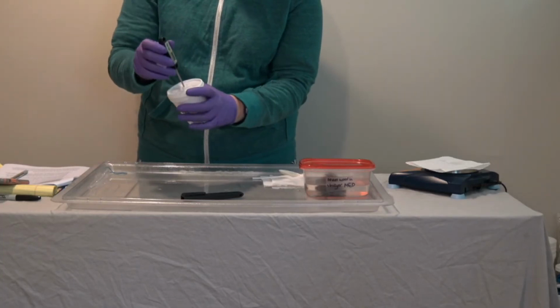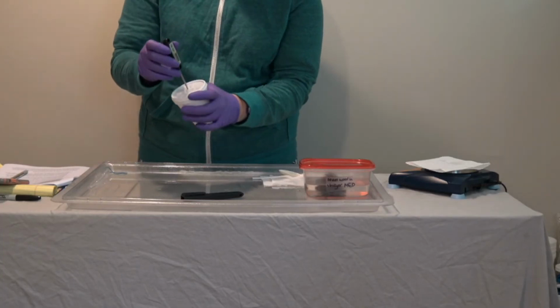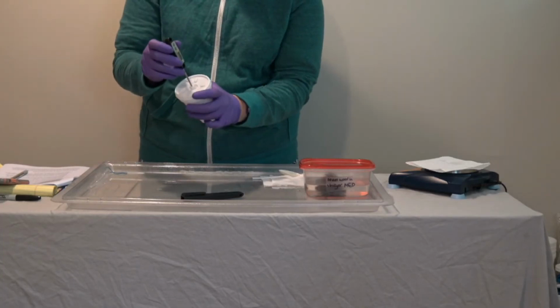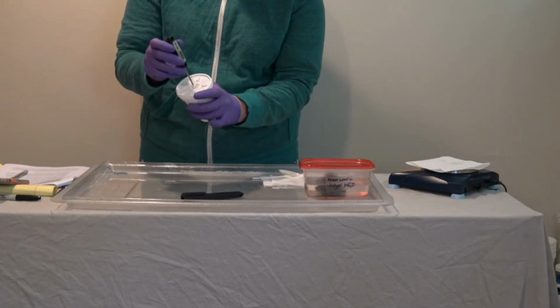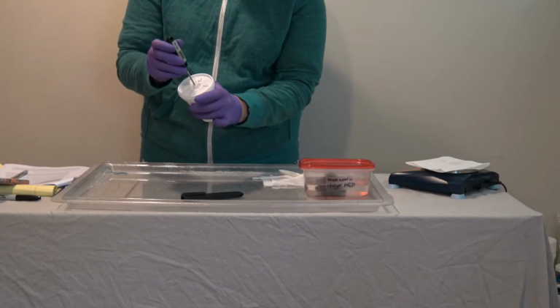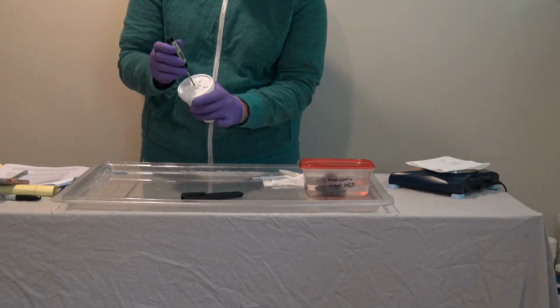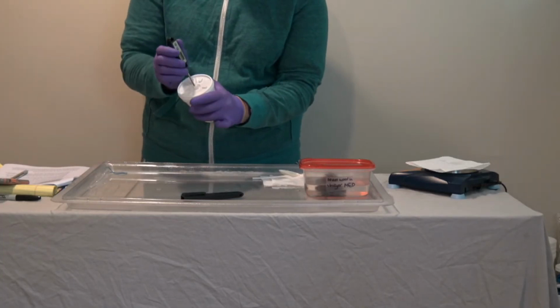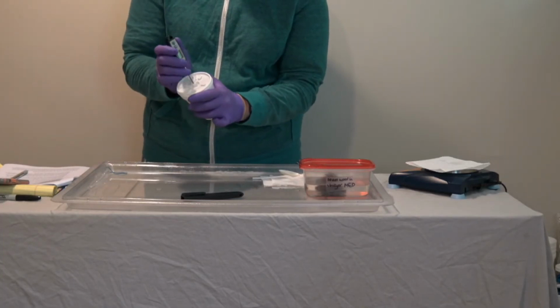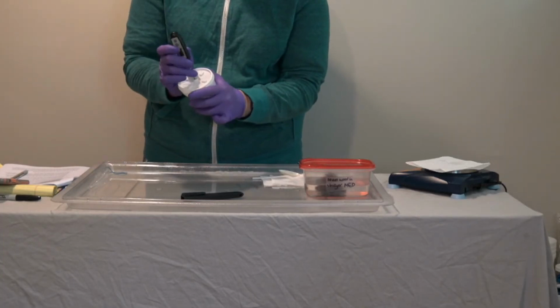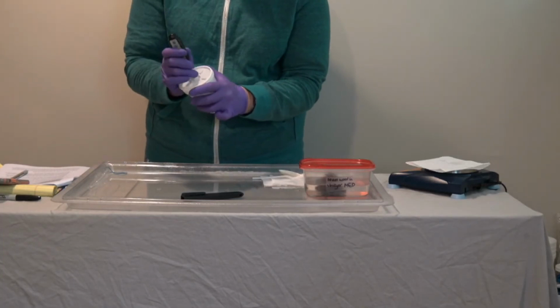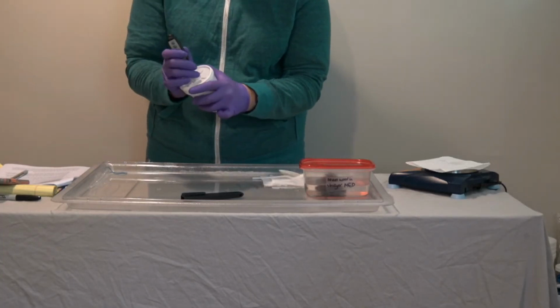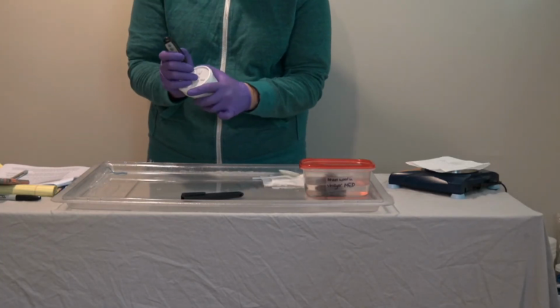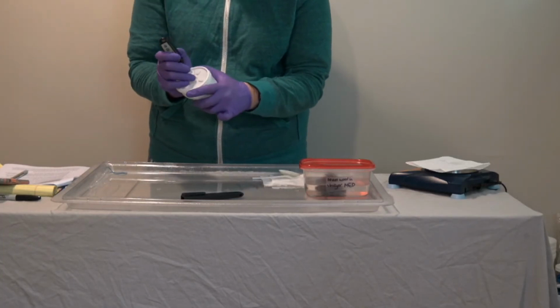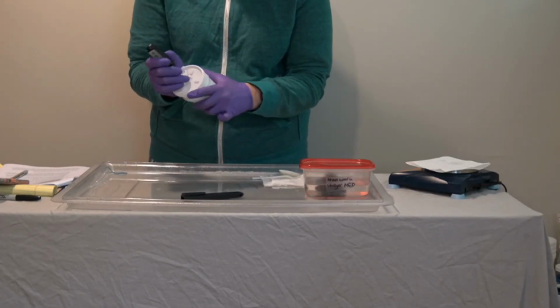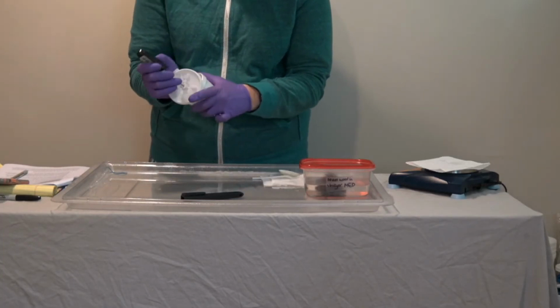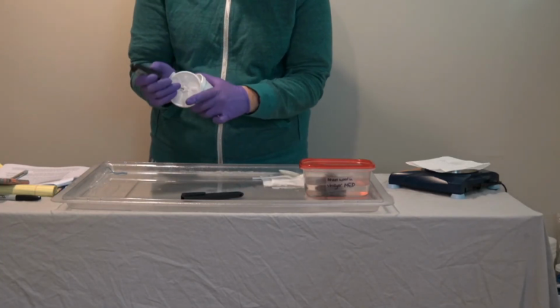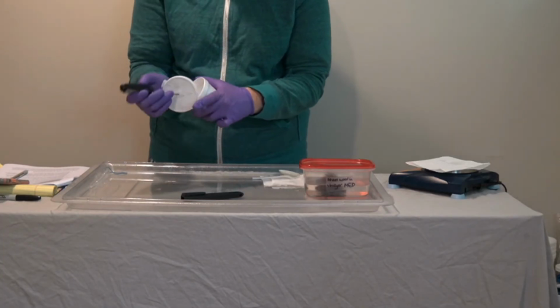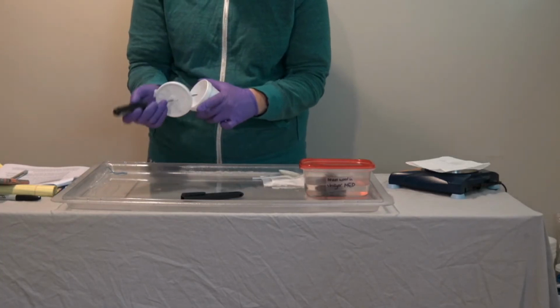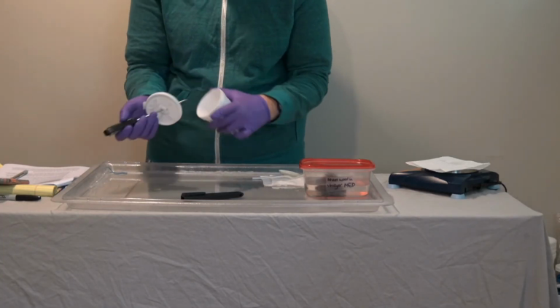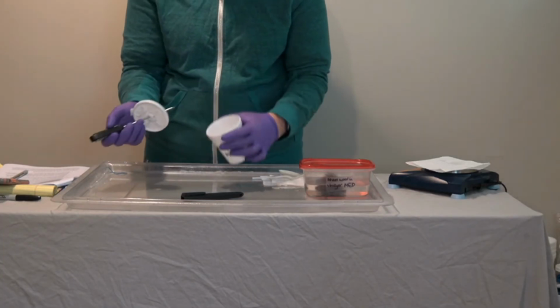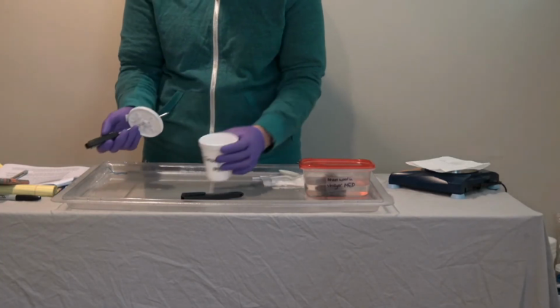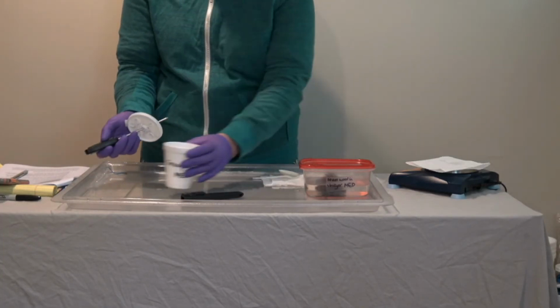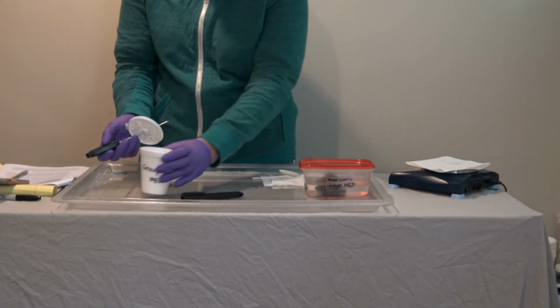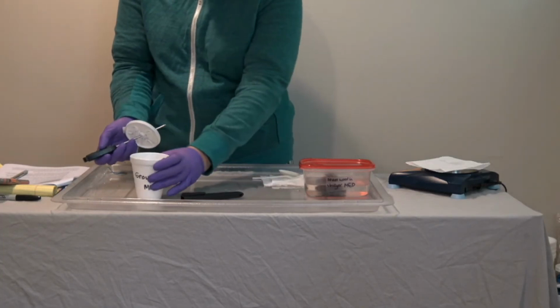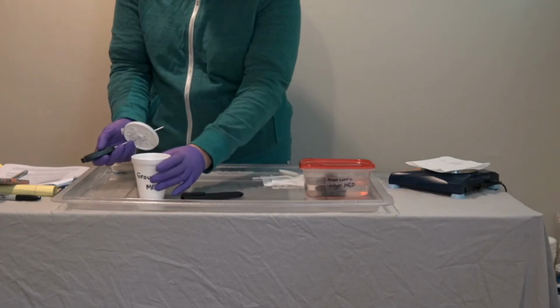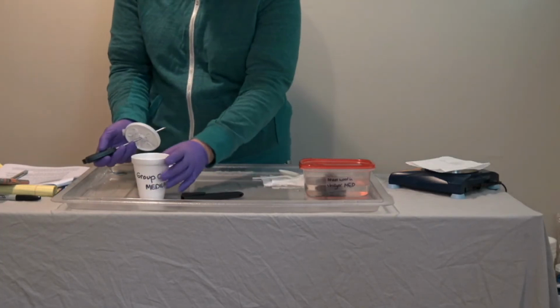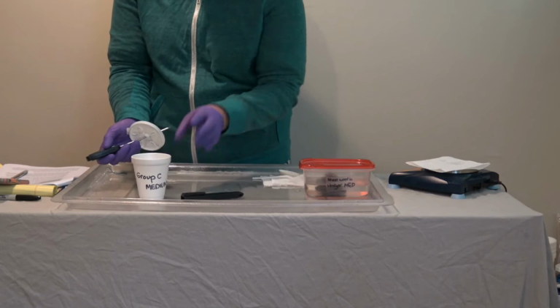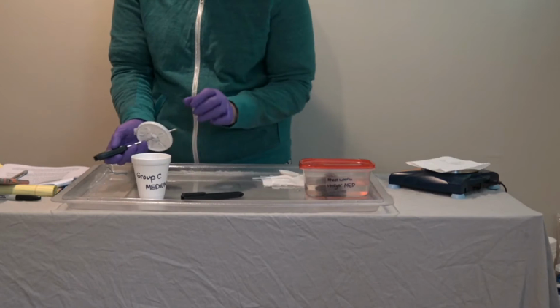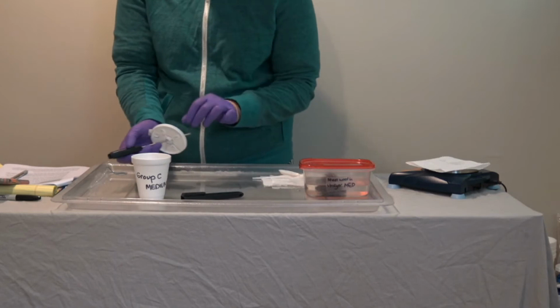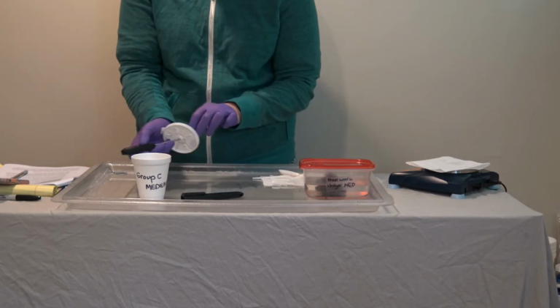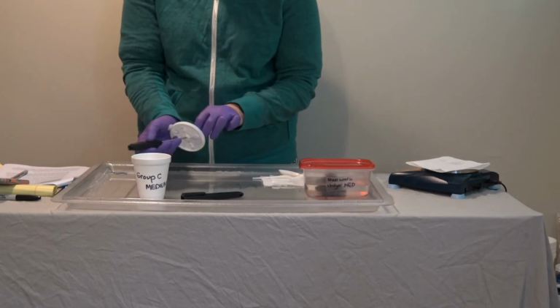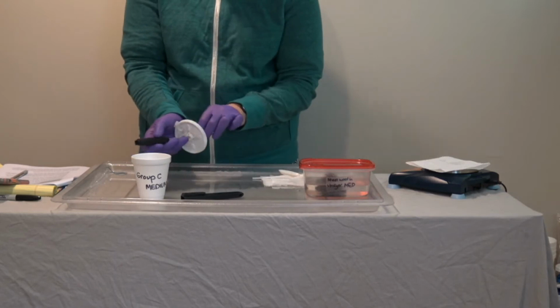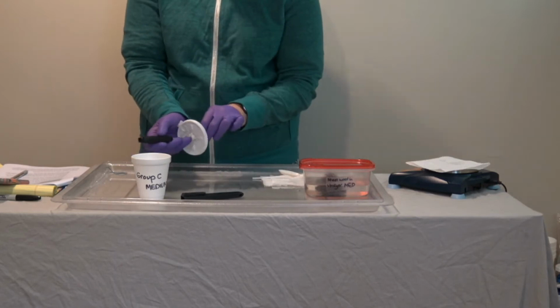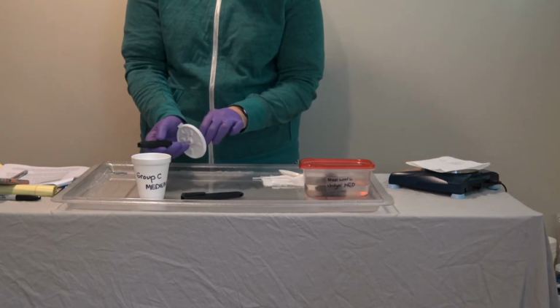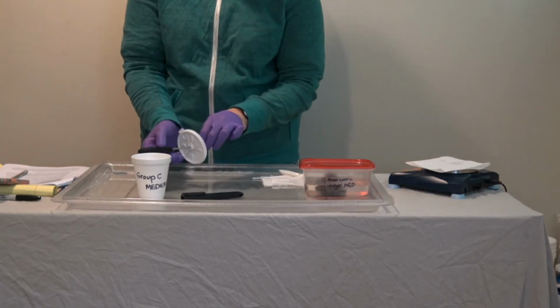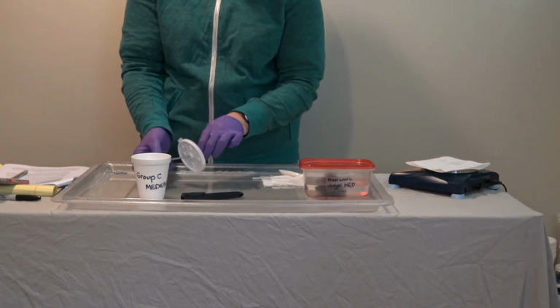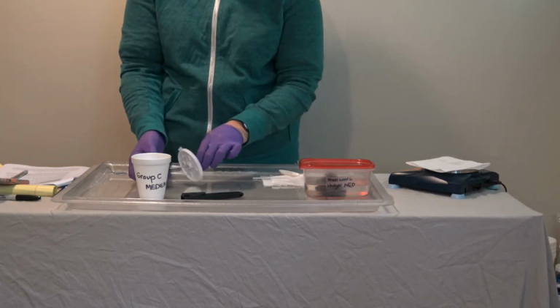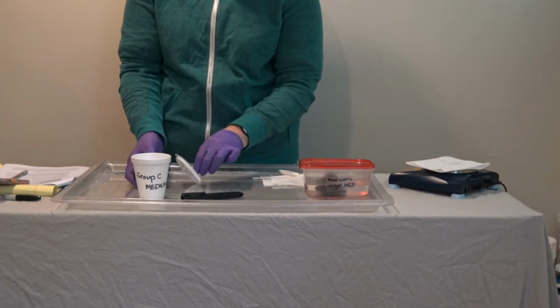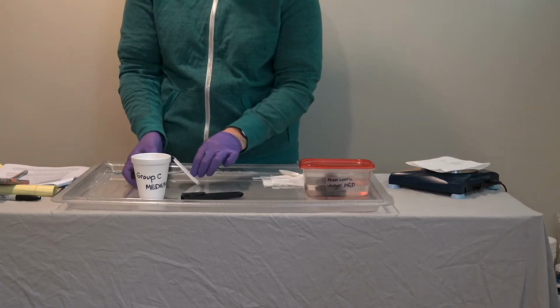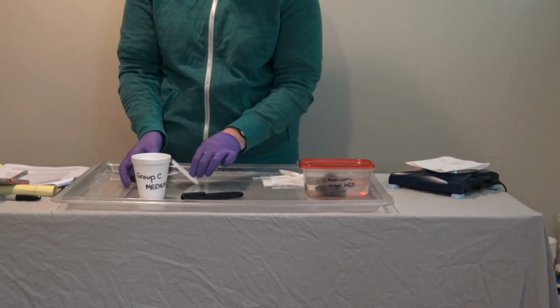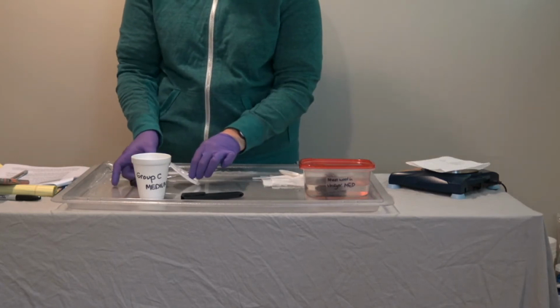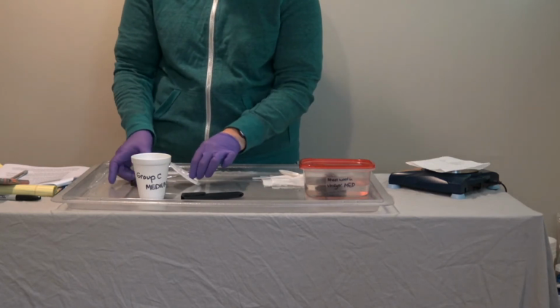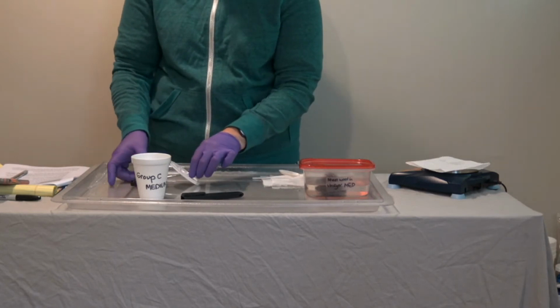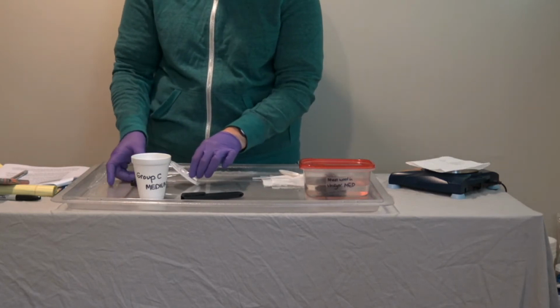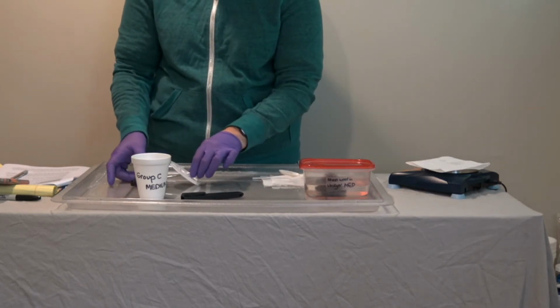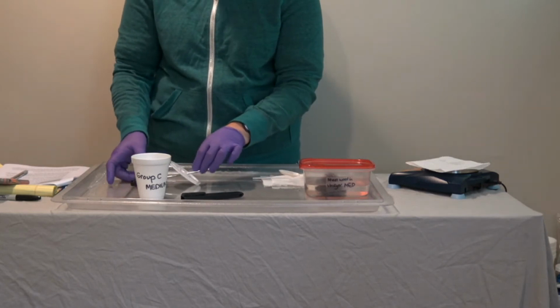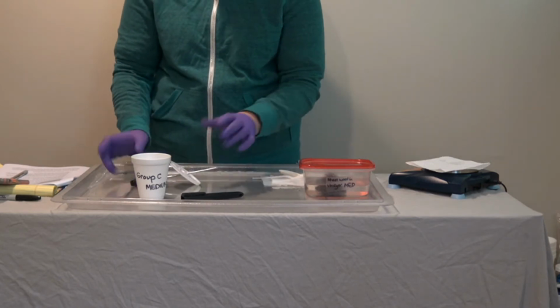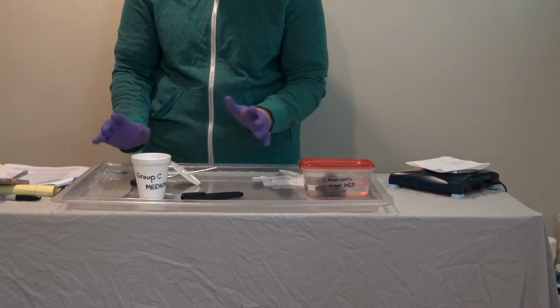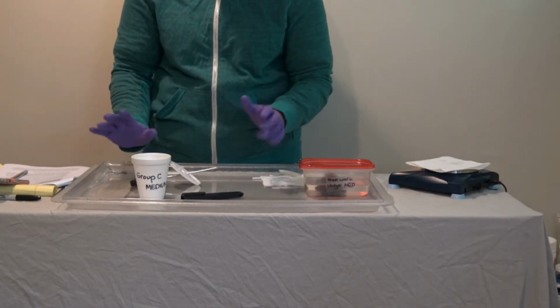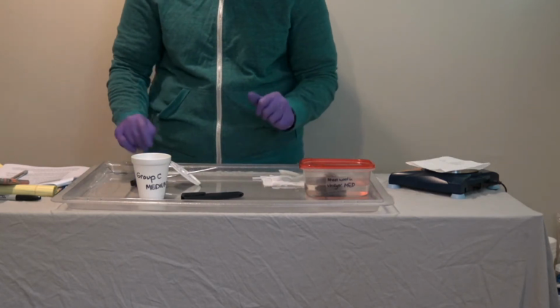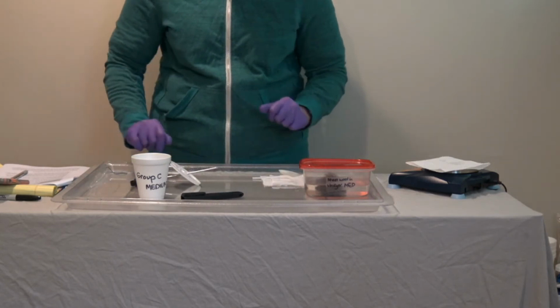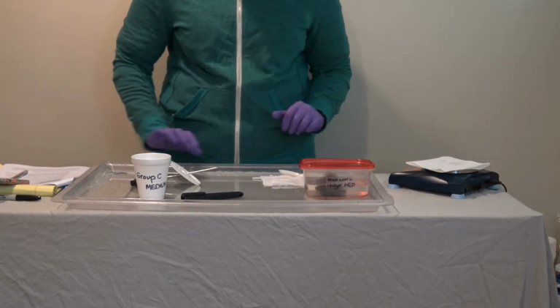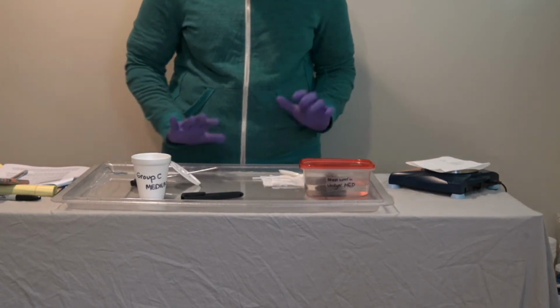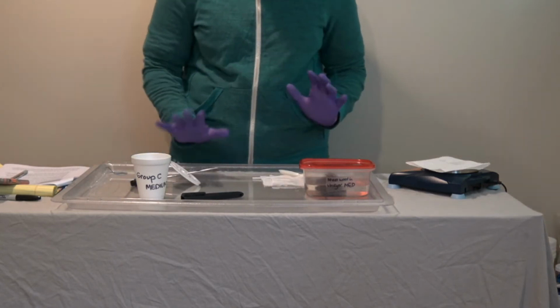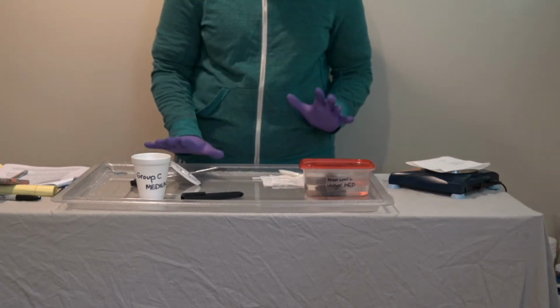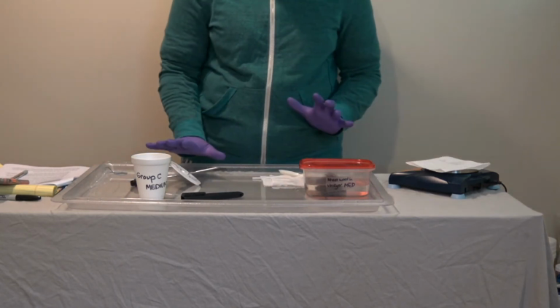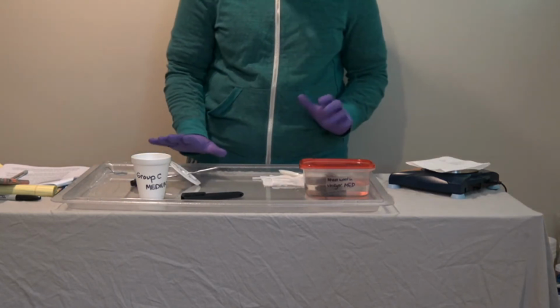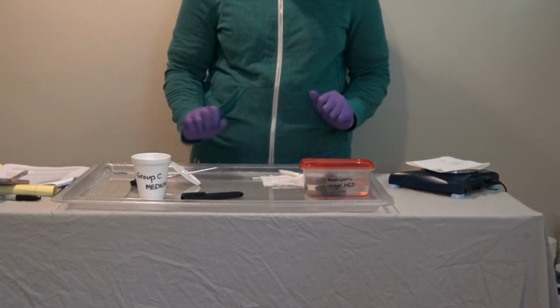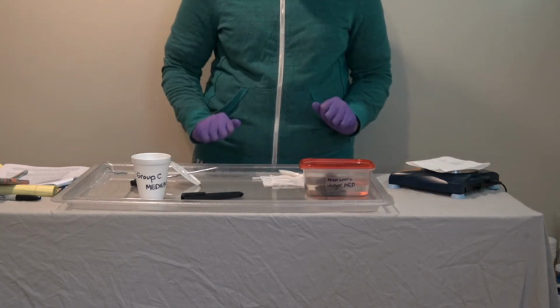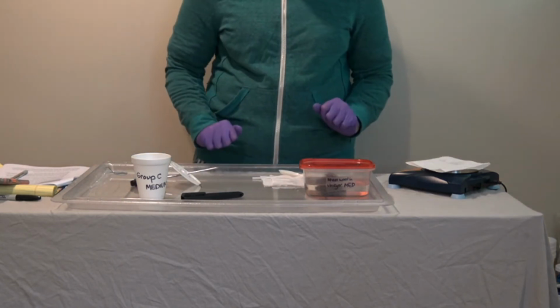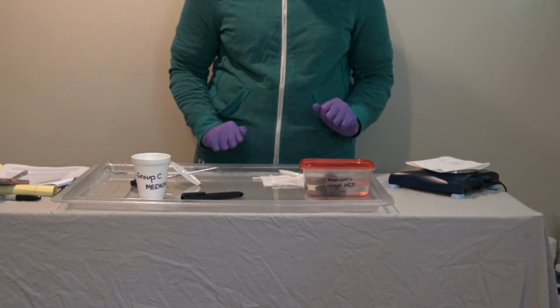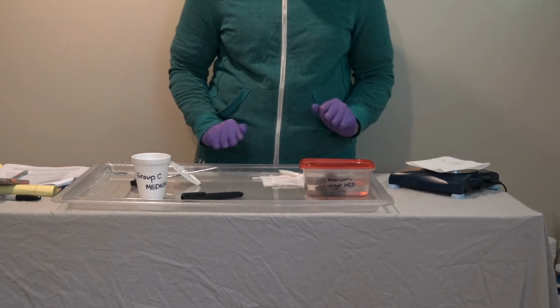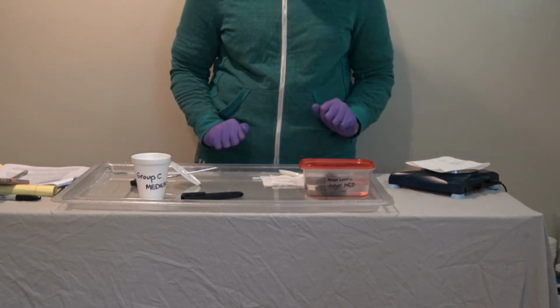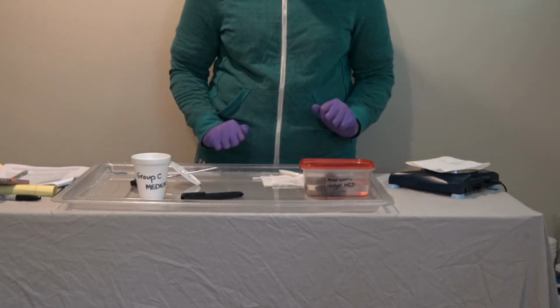Once that's set, take the thermometer out. It is kind of top-heavy and would tip over, so just leave the cup there.